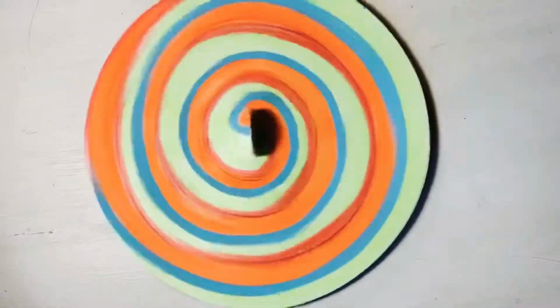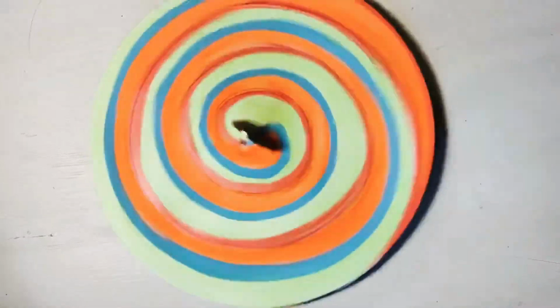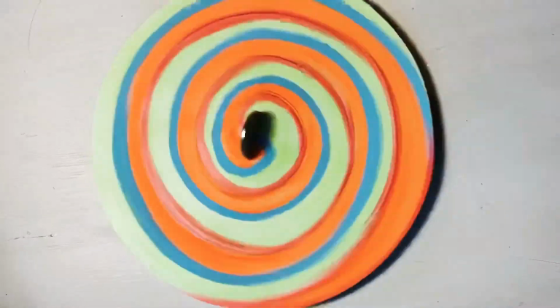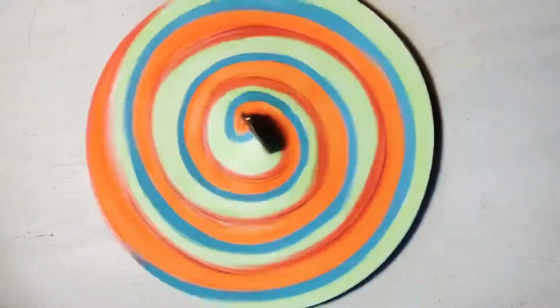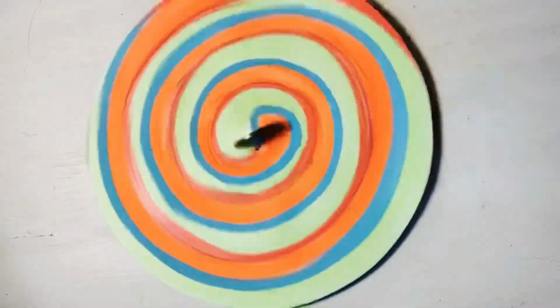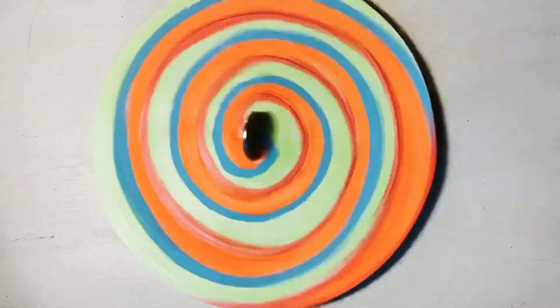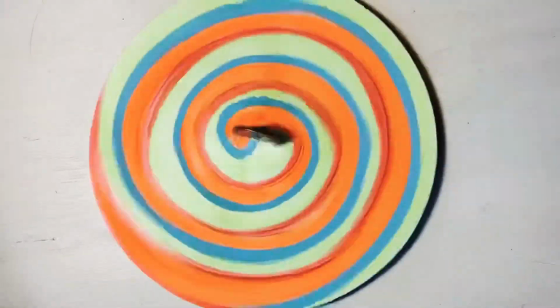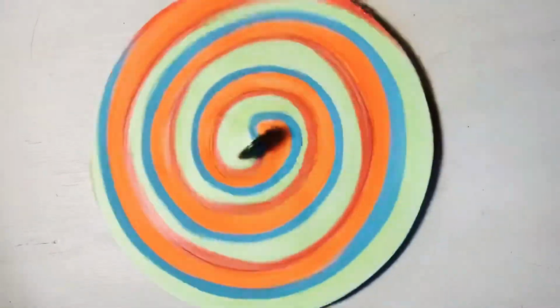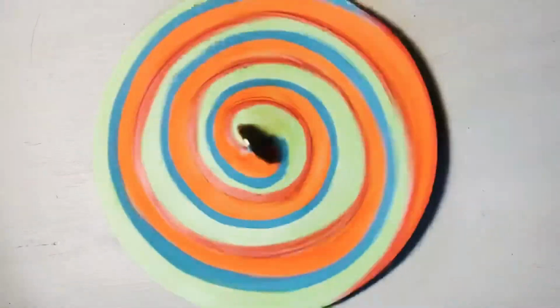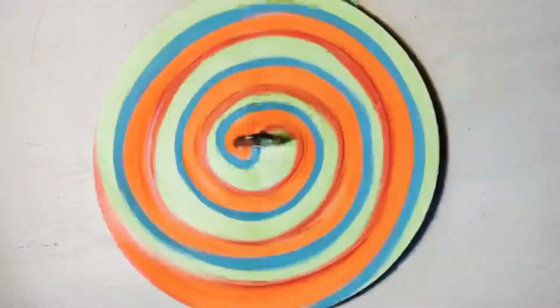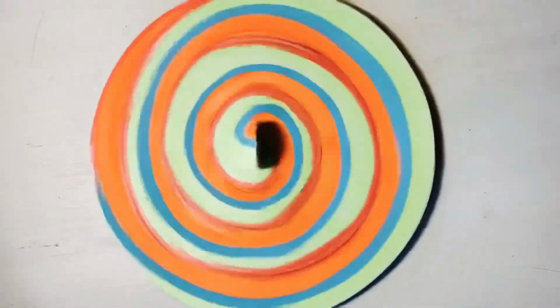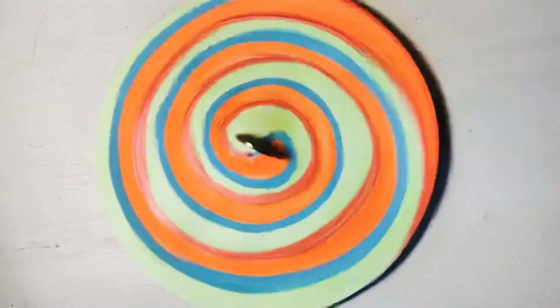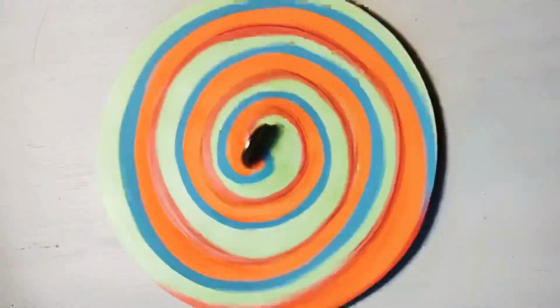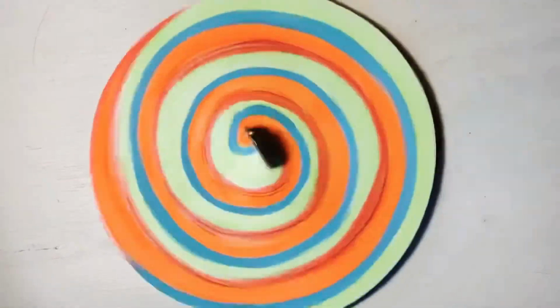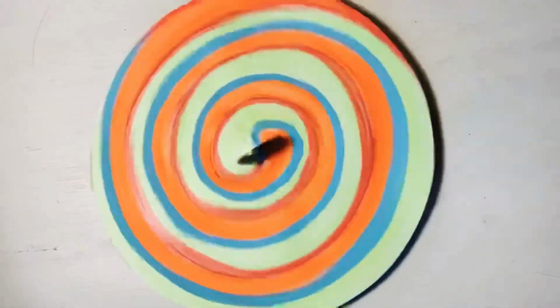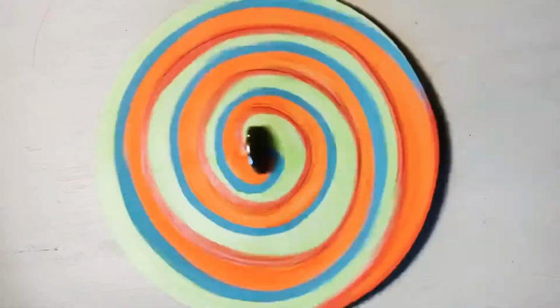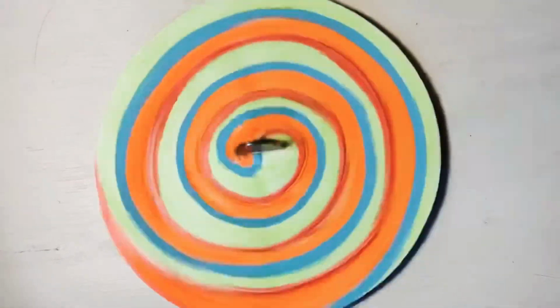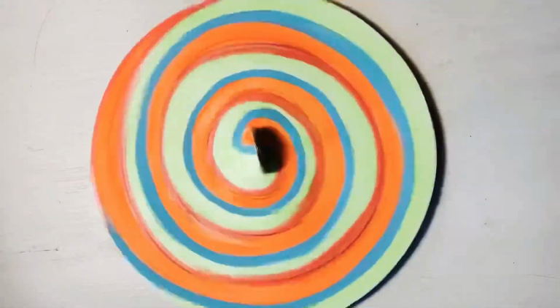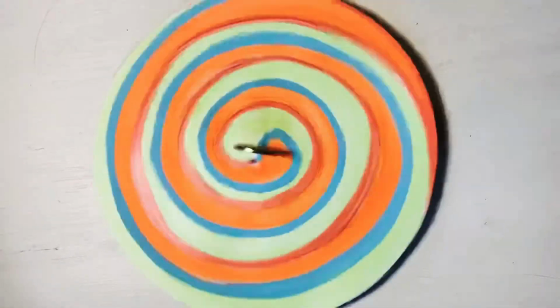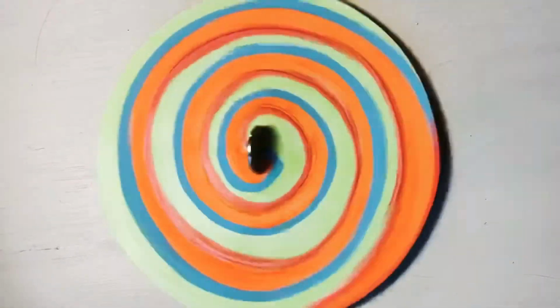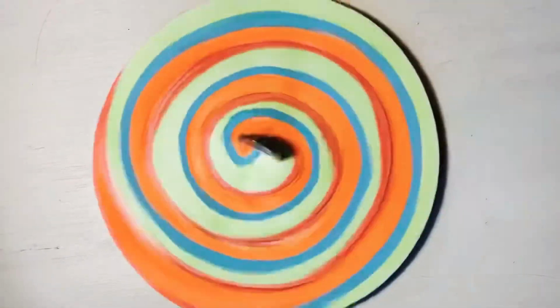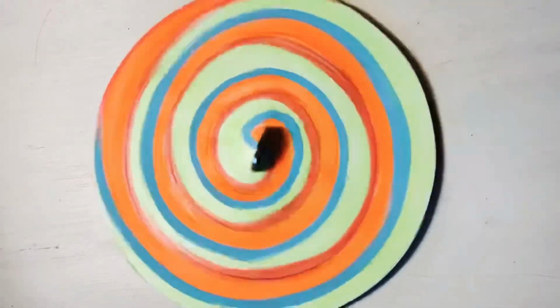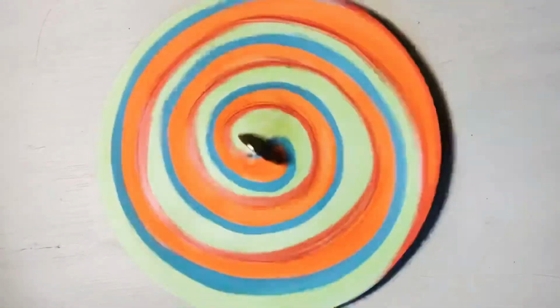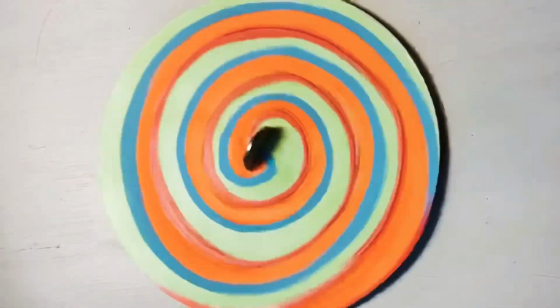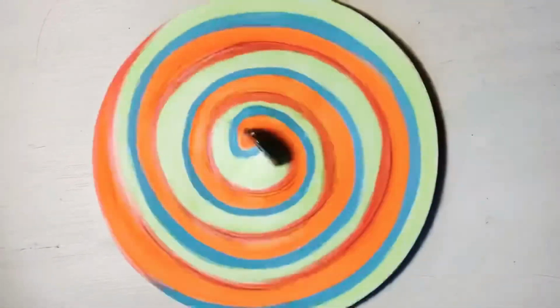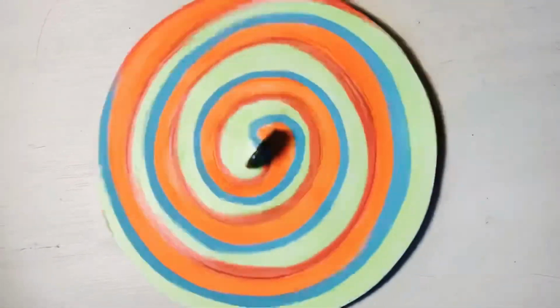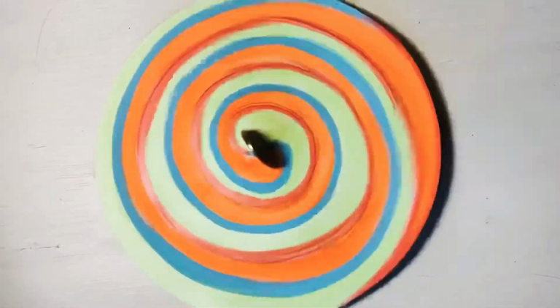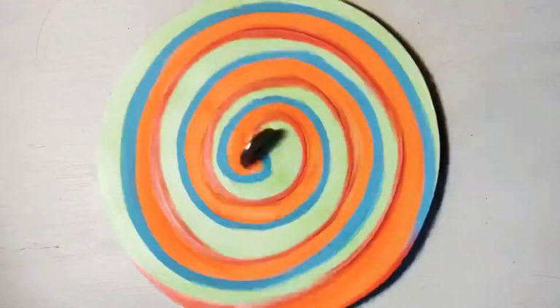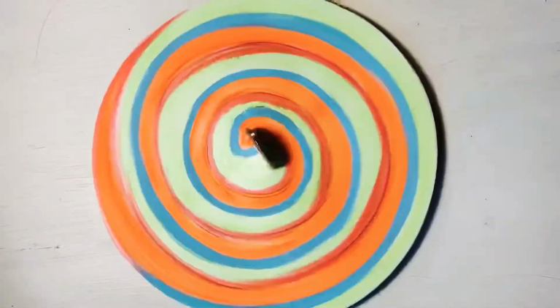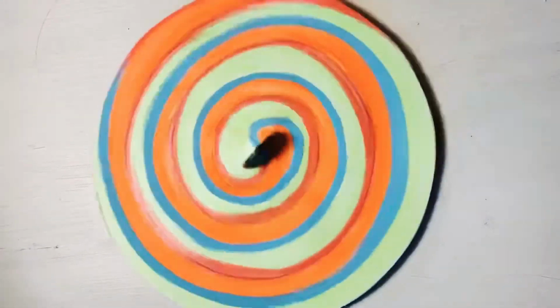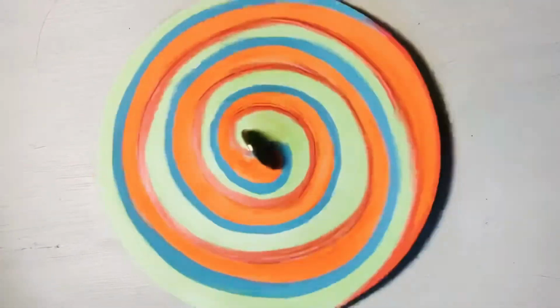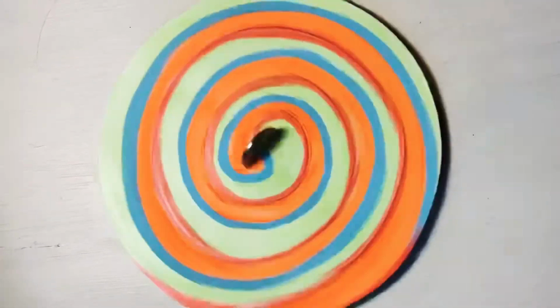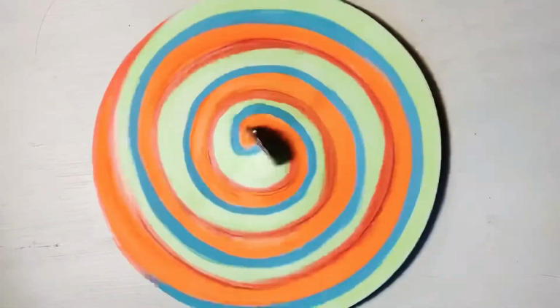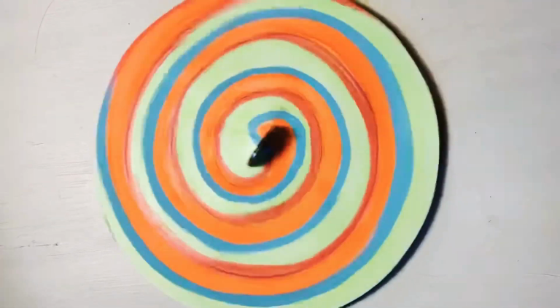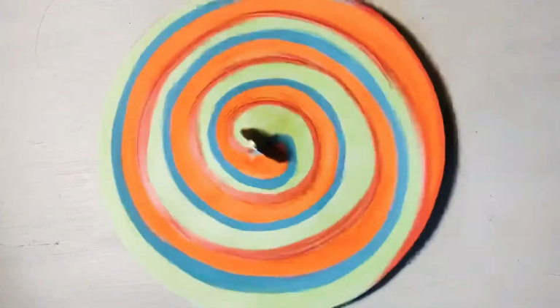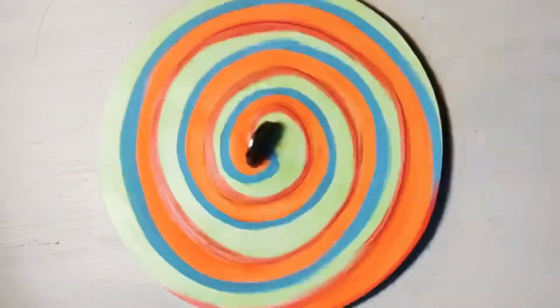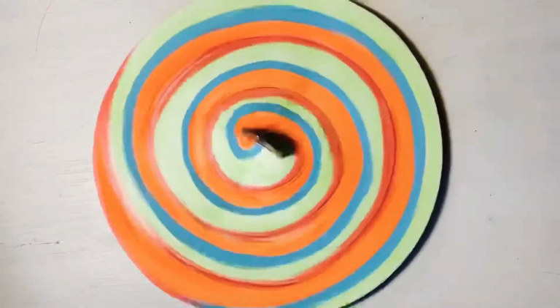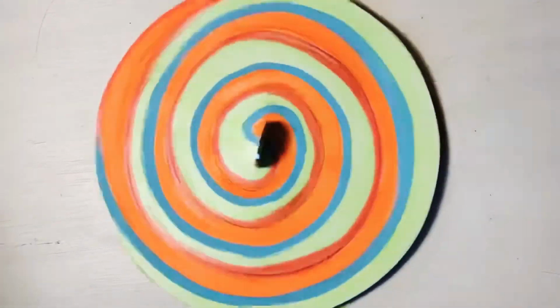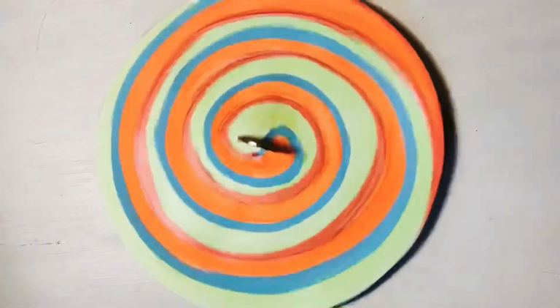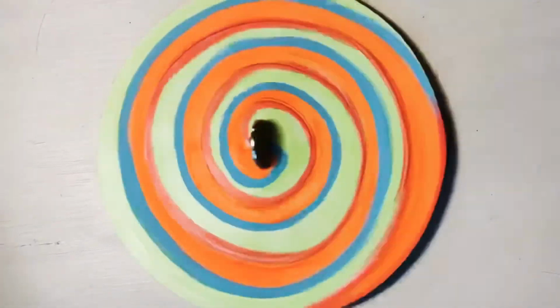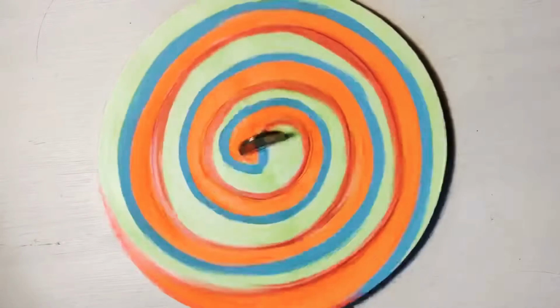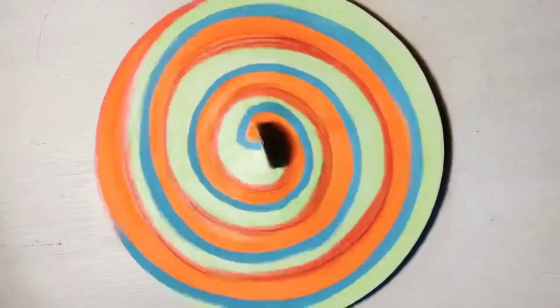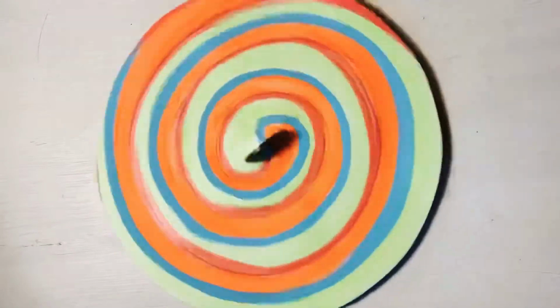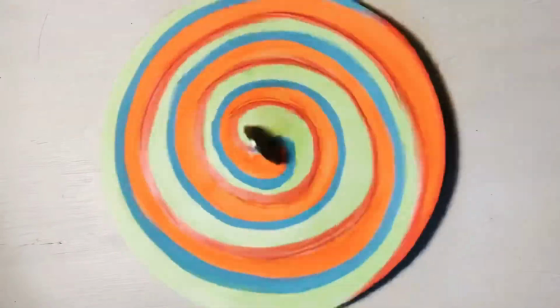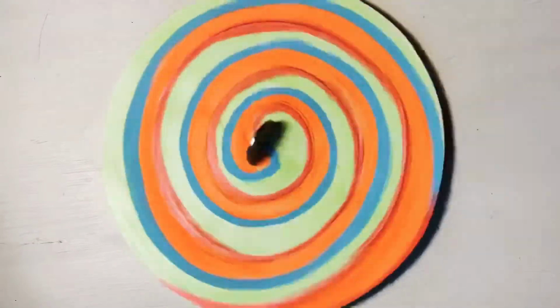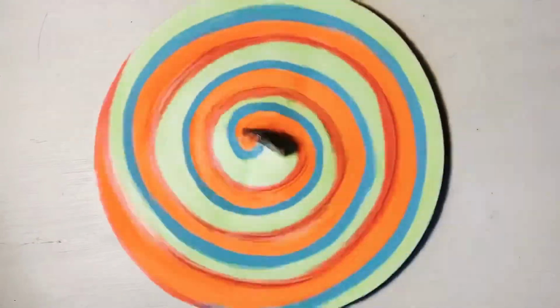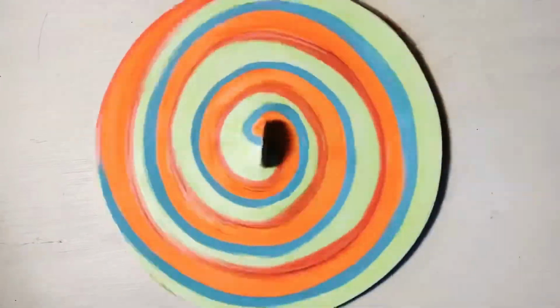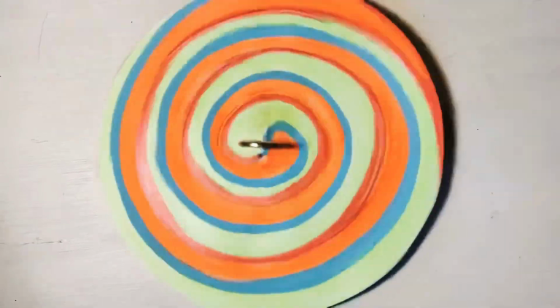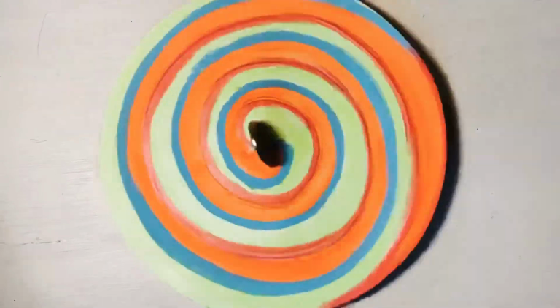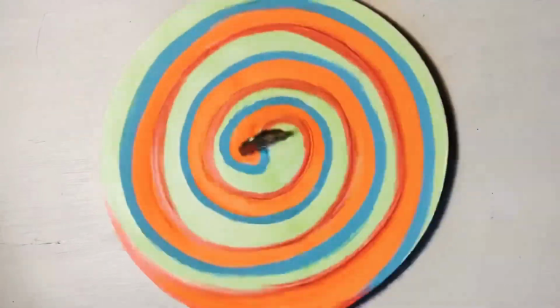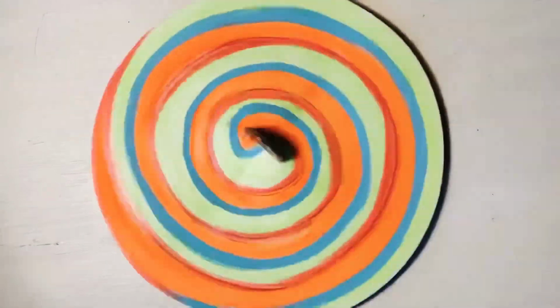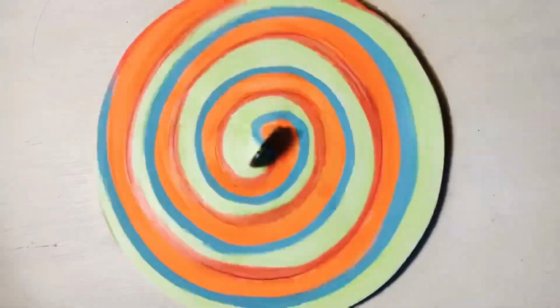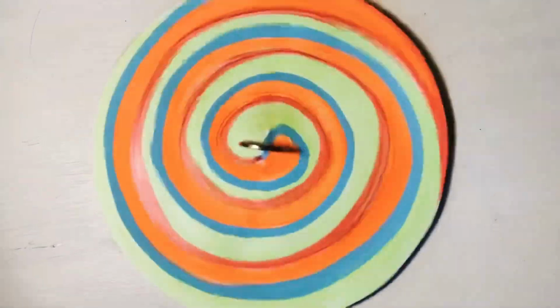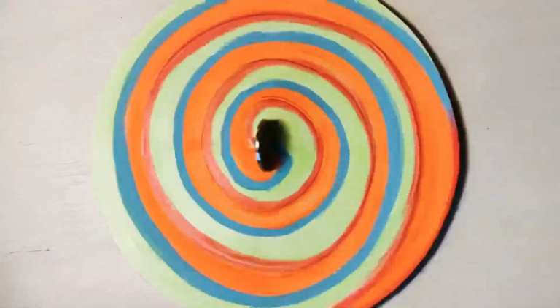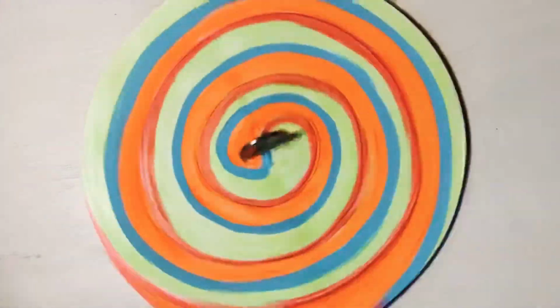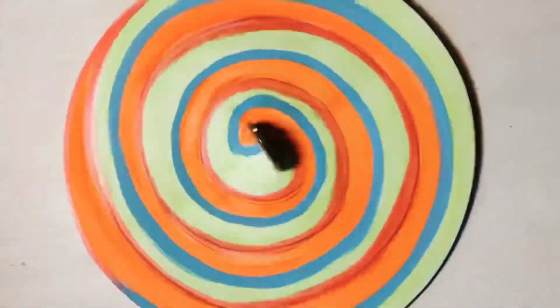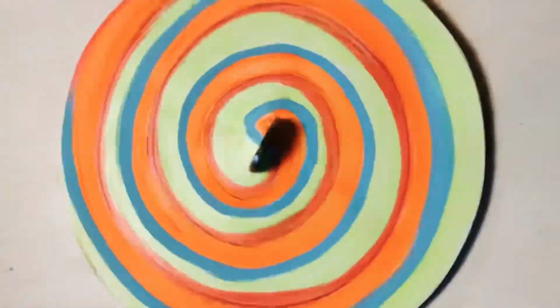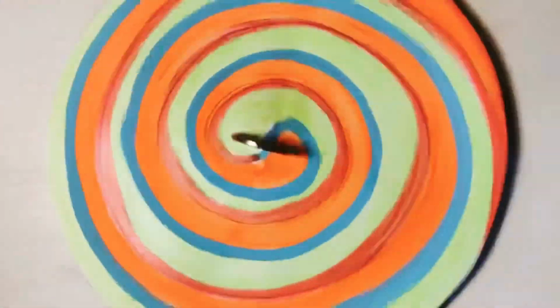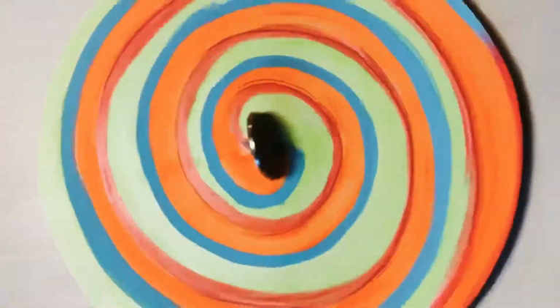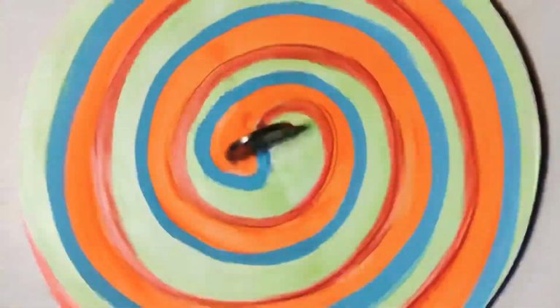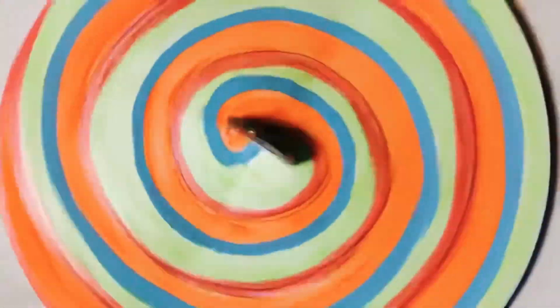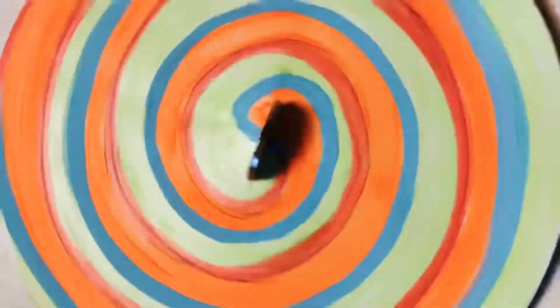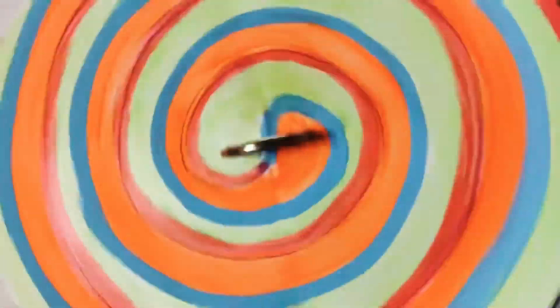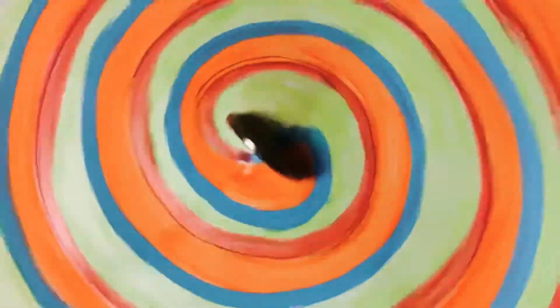Hey guys, today I'm going to show you how to make this awesome cardboard spinning top. Check out this video, starting with the supplies that you'll need to get started today.